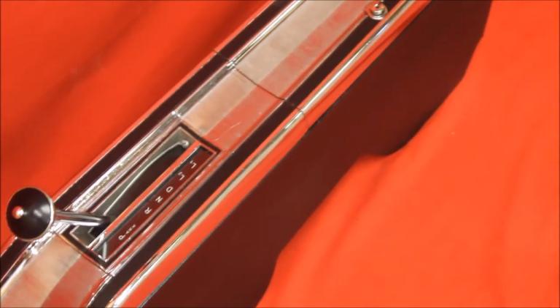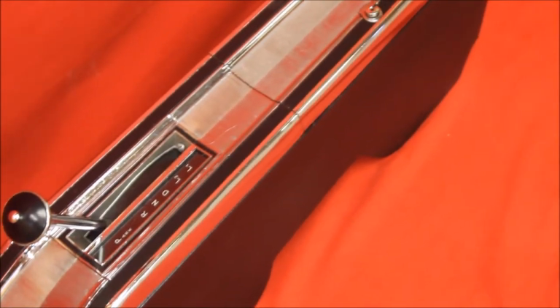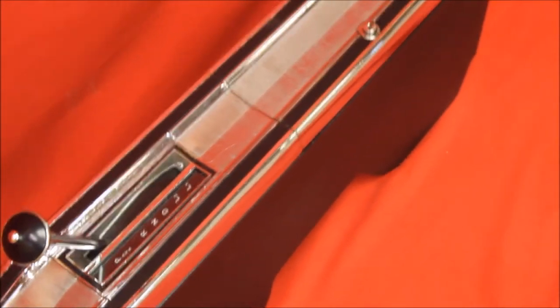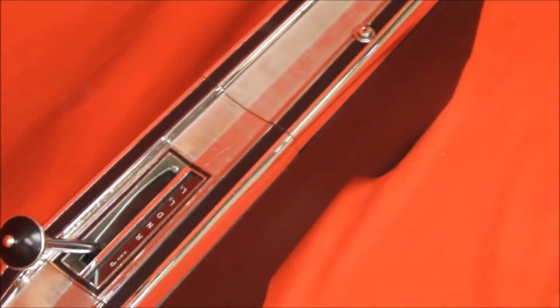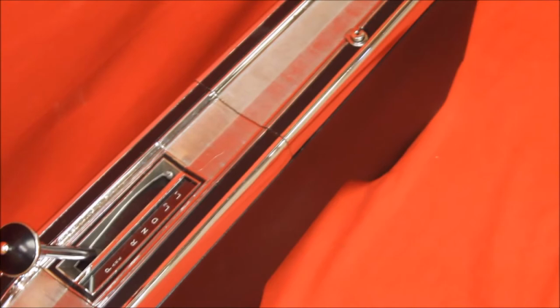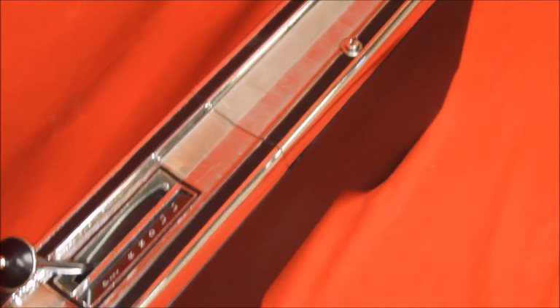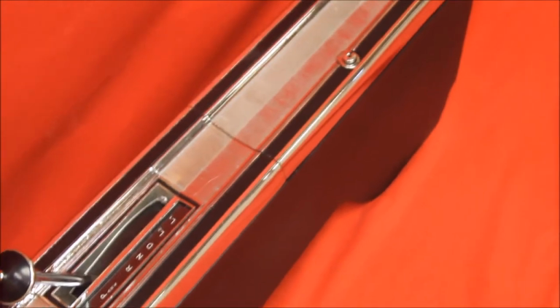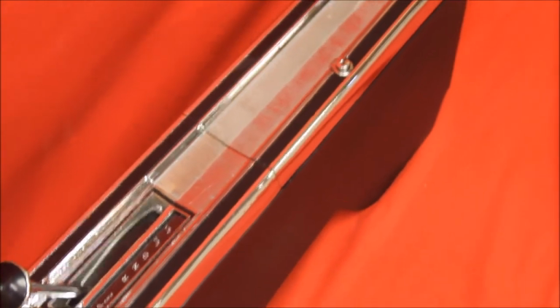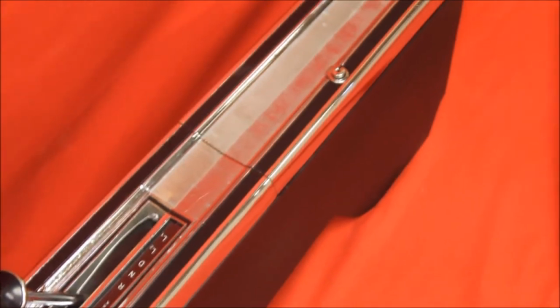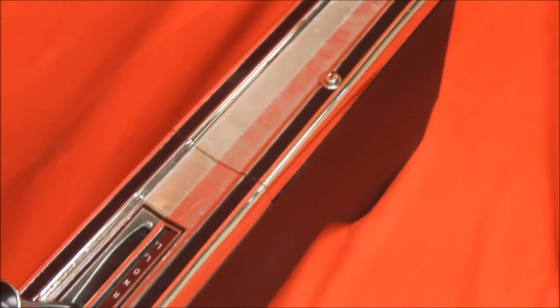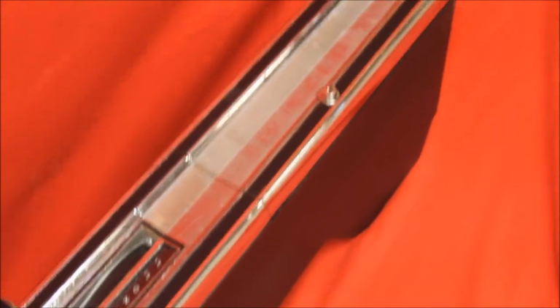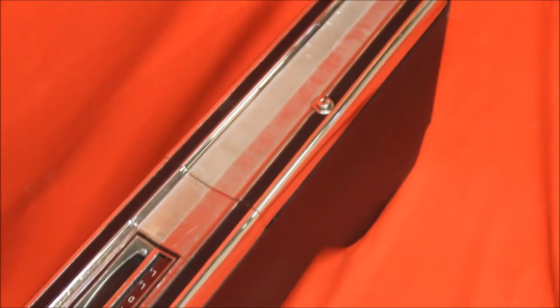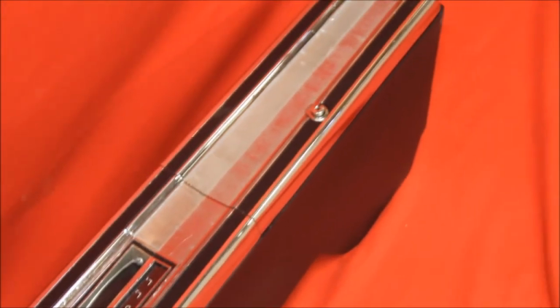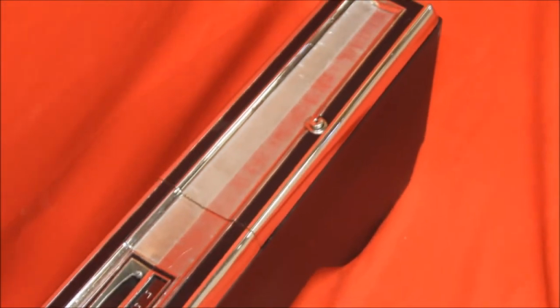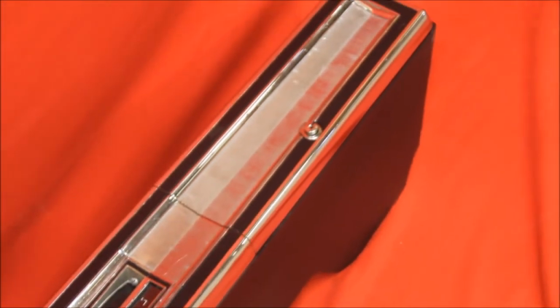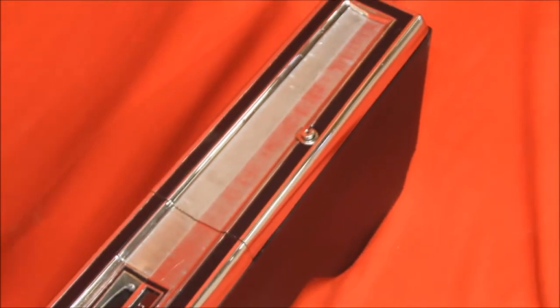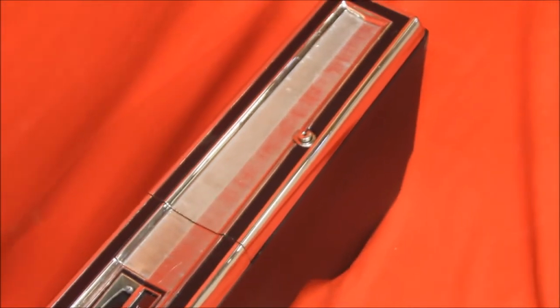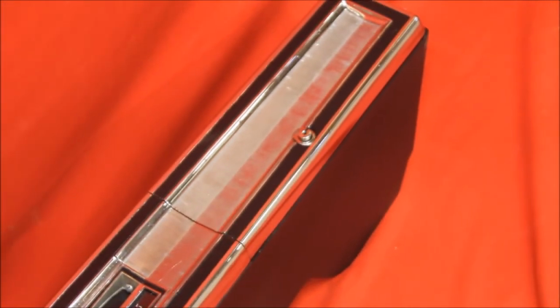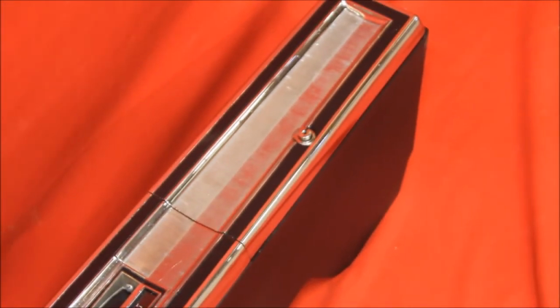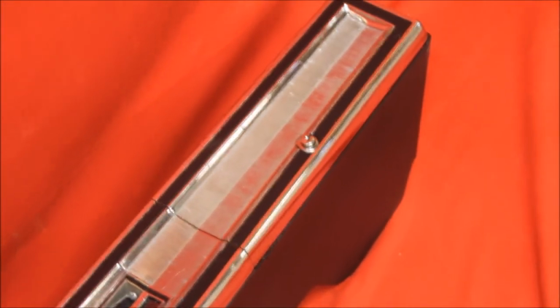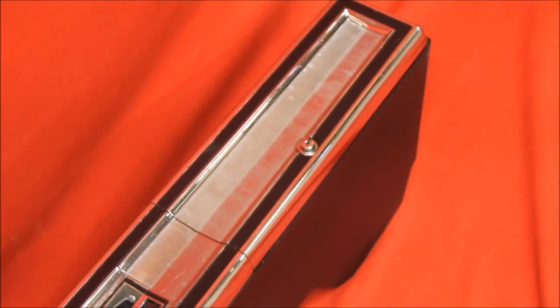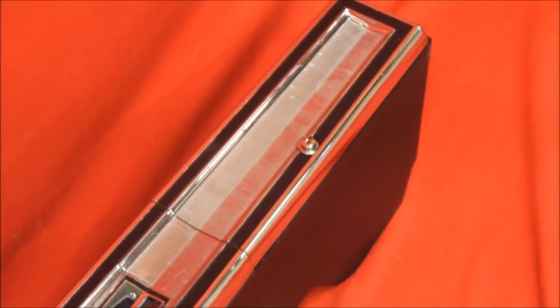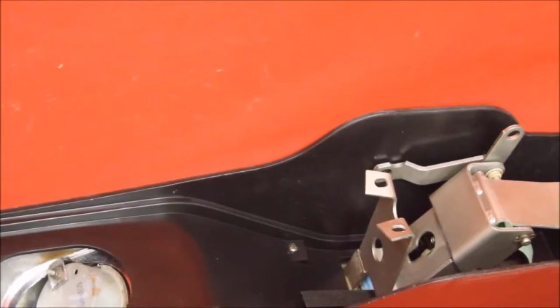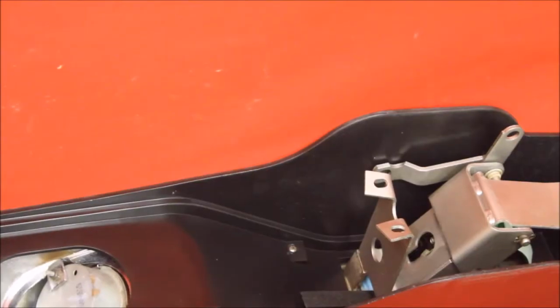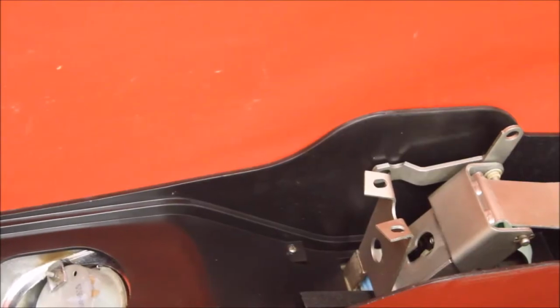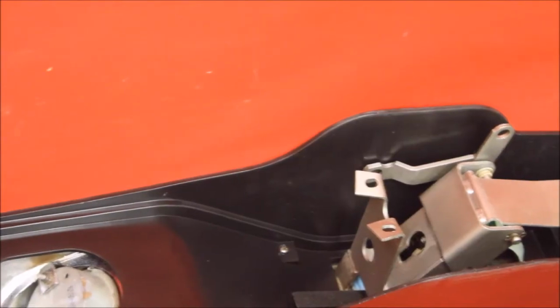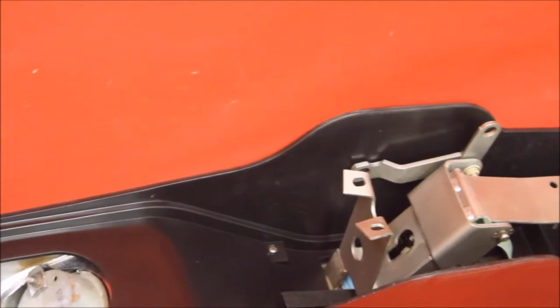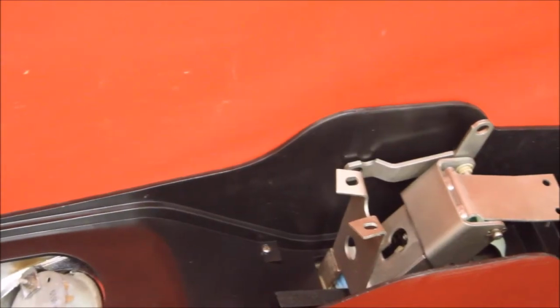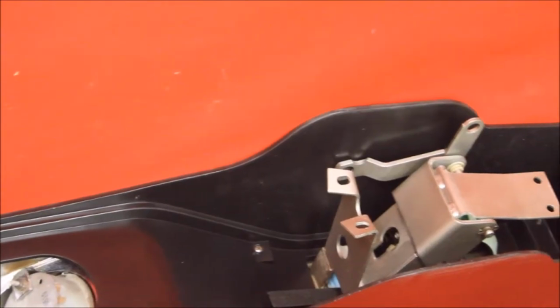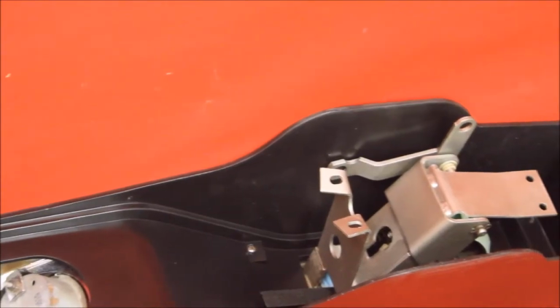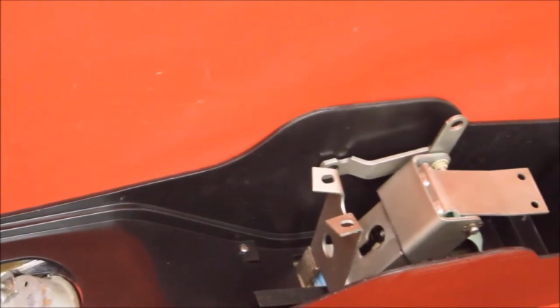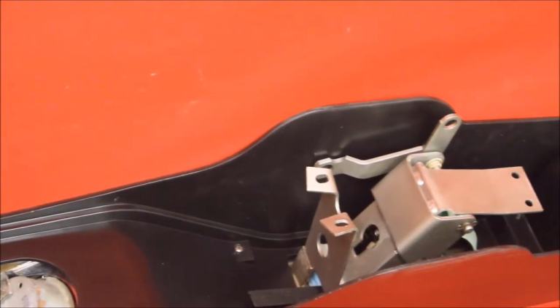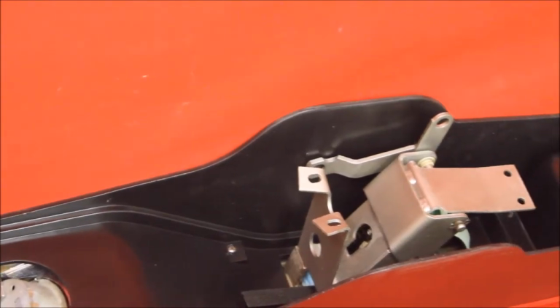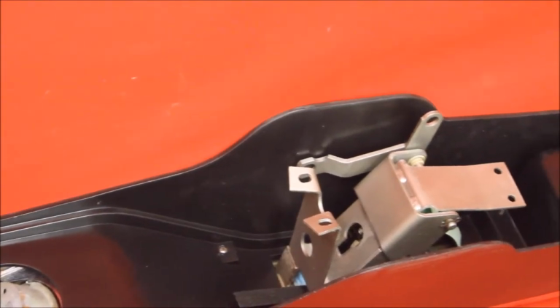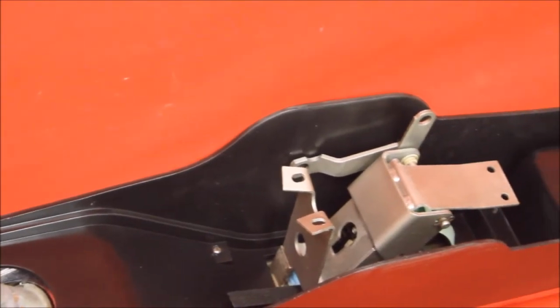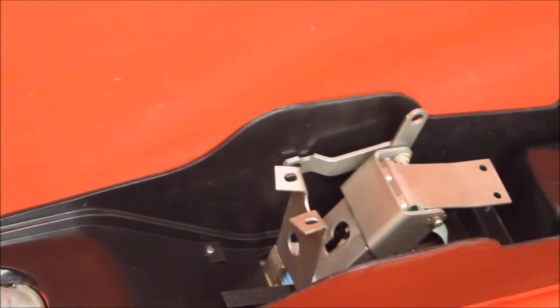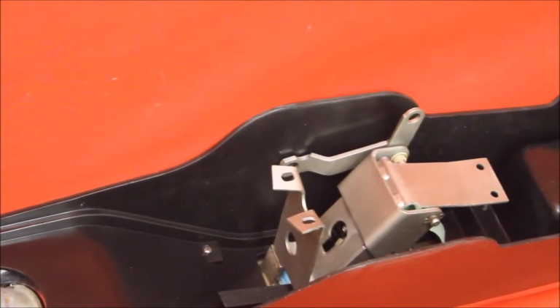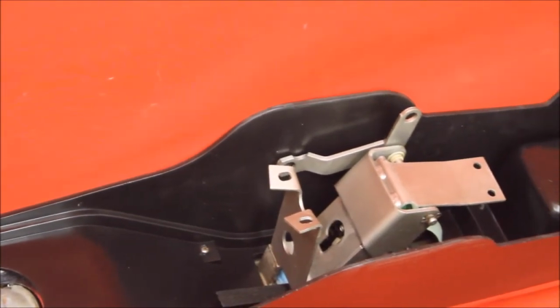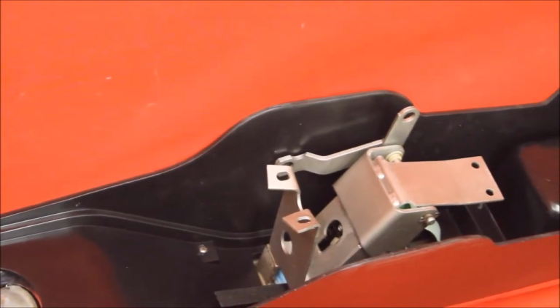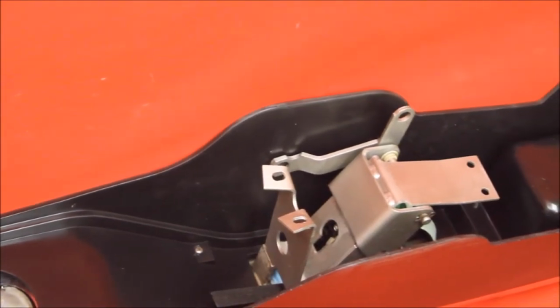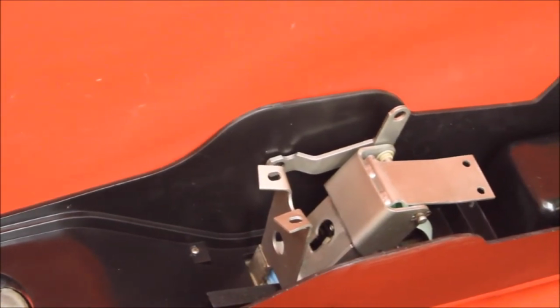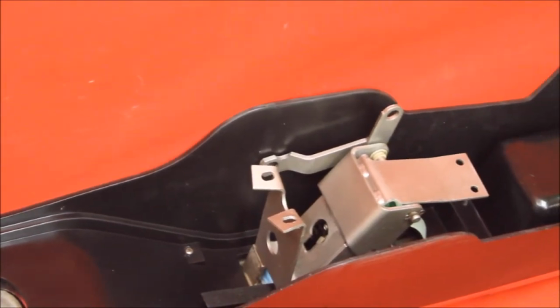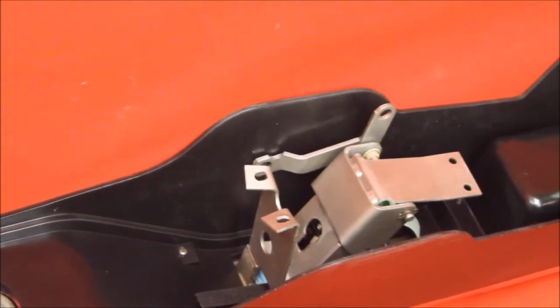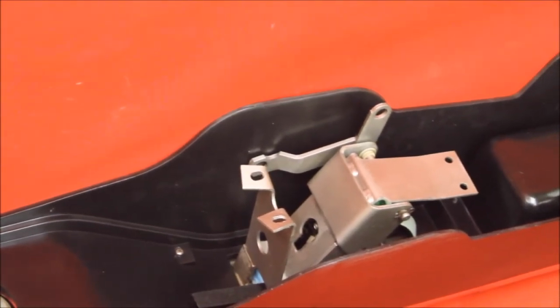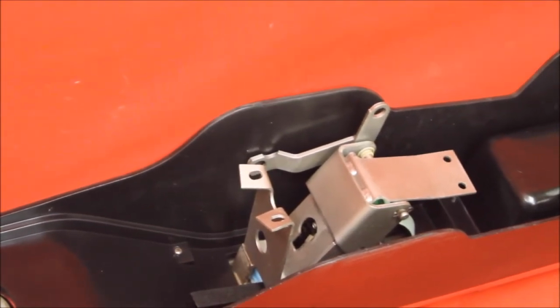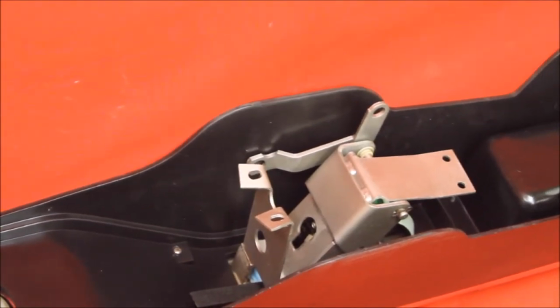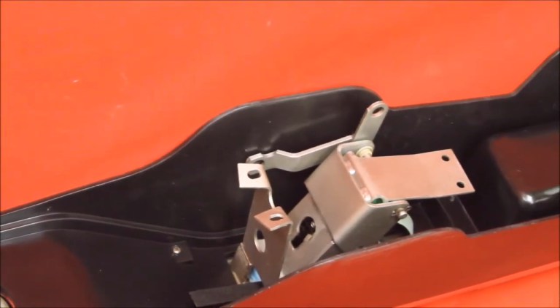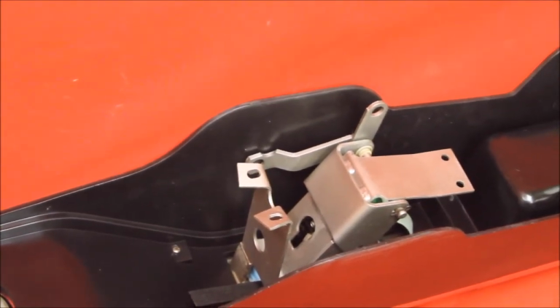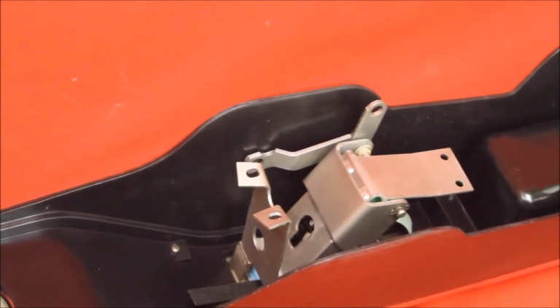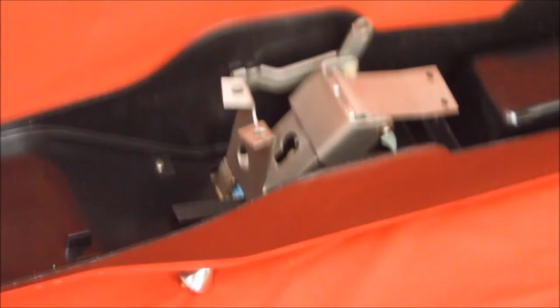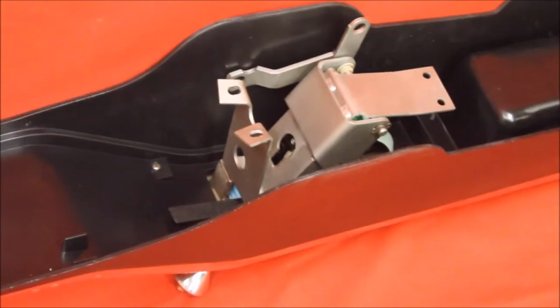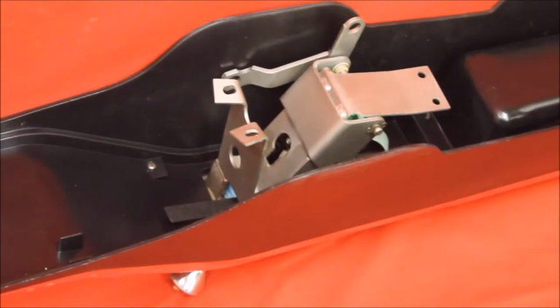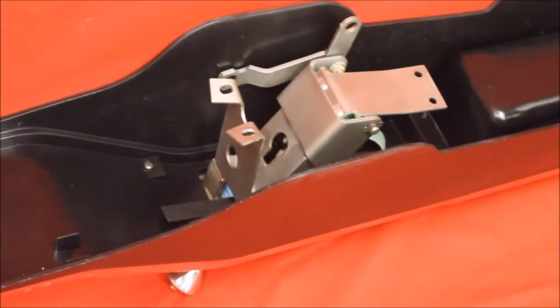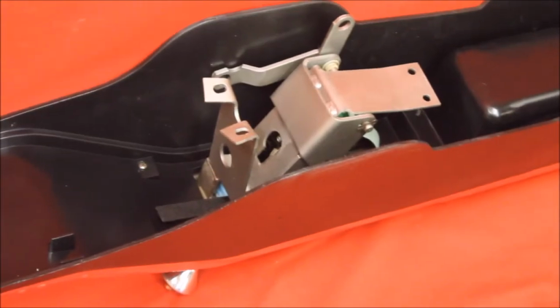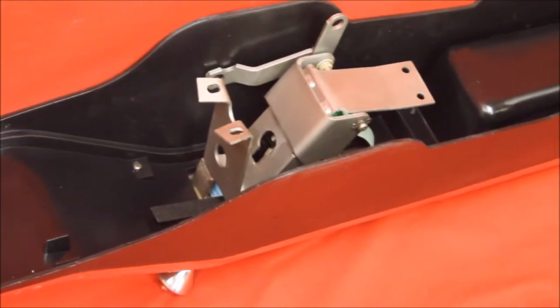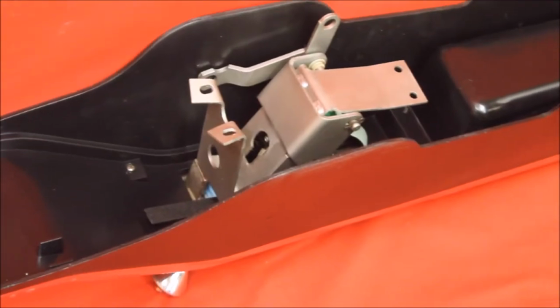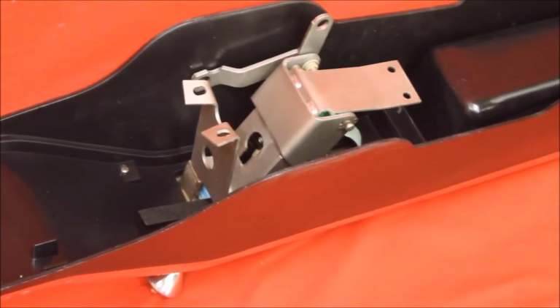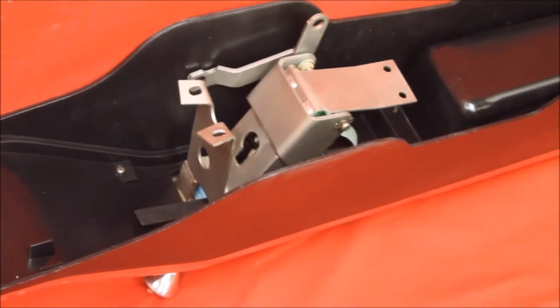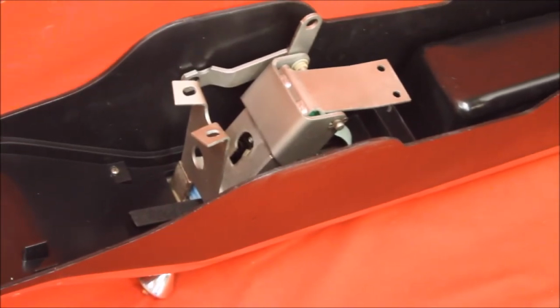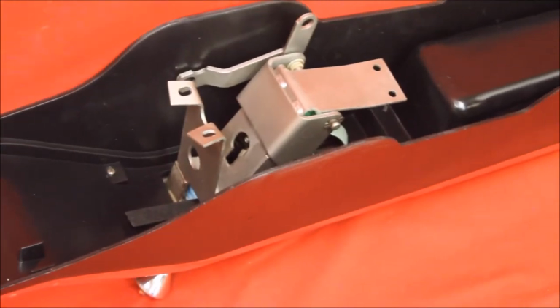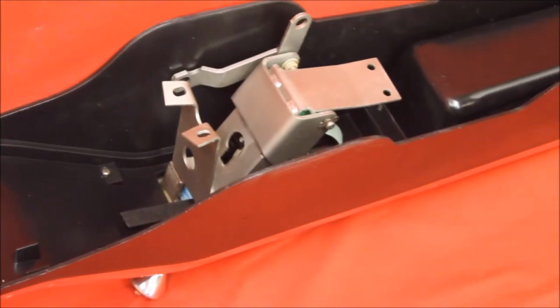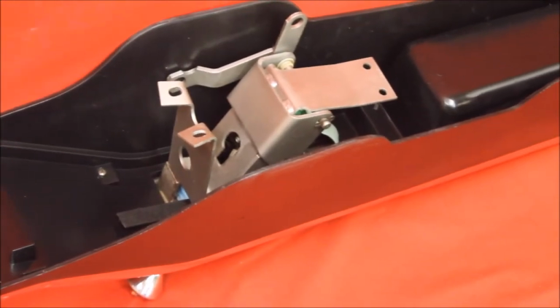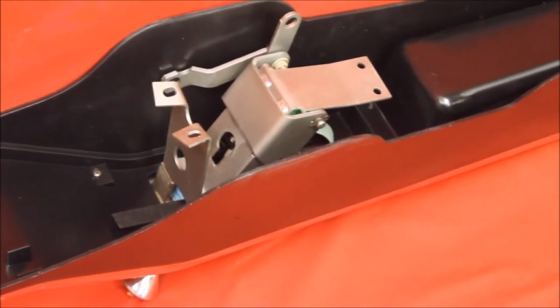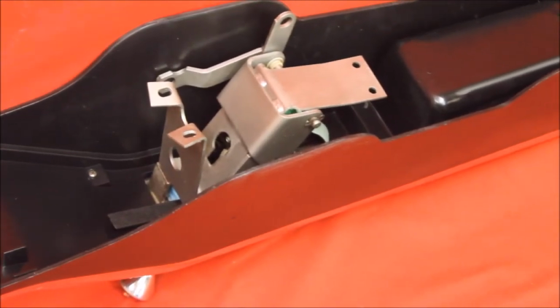Here's the underneath side of the car. You can see the console shifter has actually been rebuilt and reconditioned.